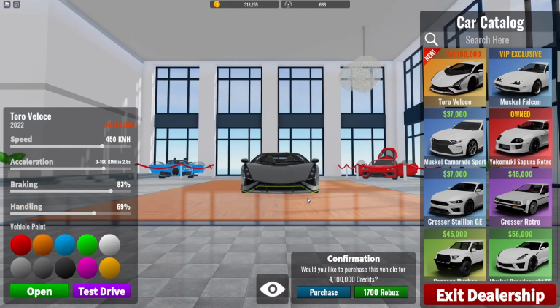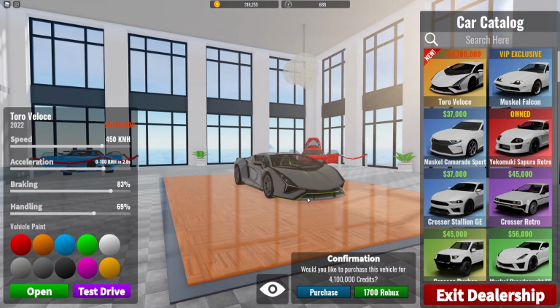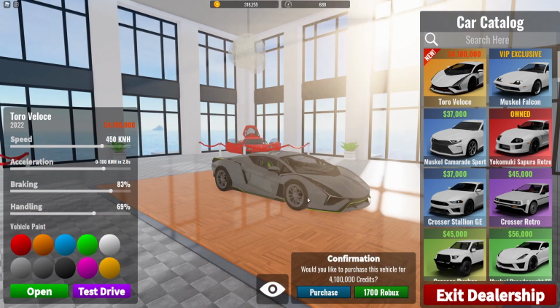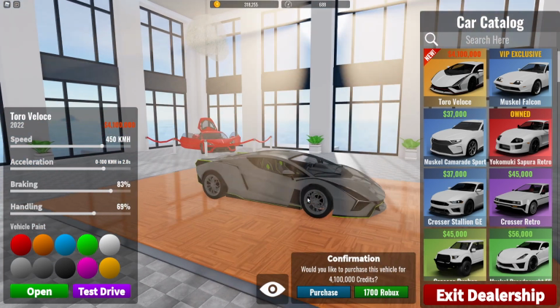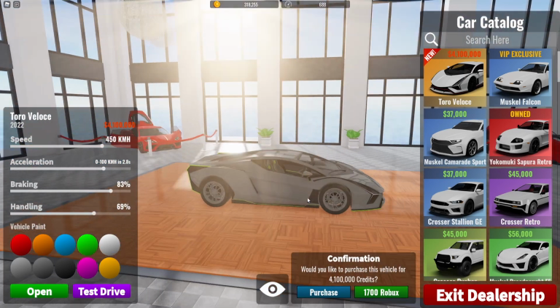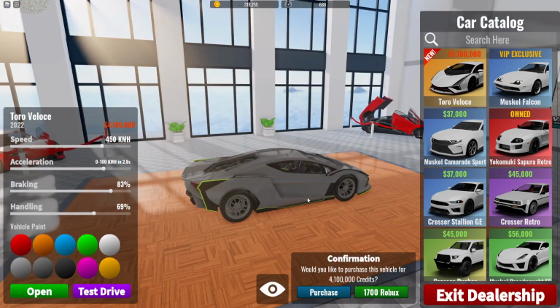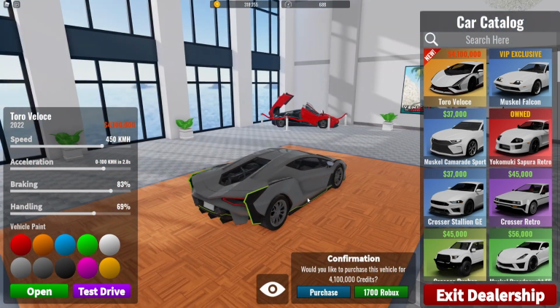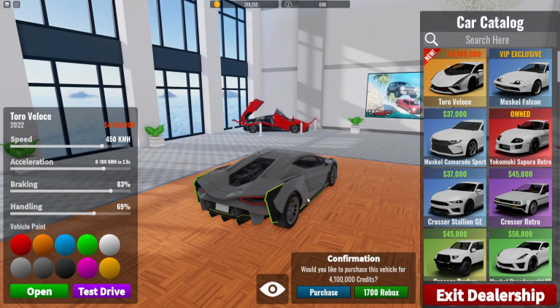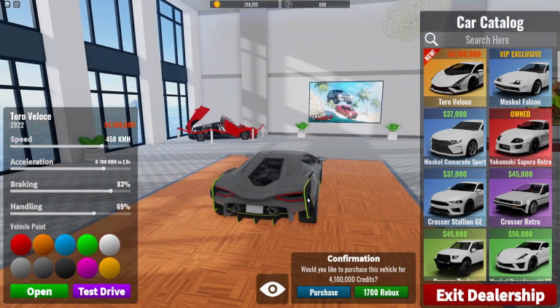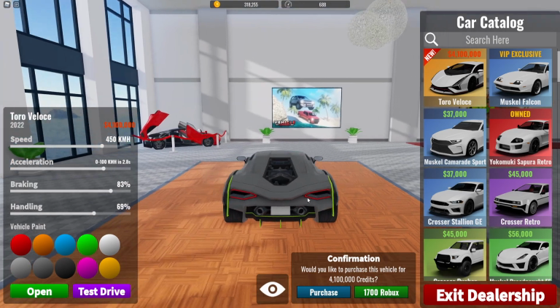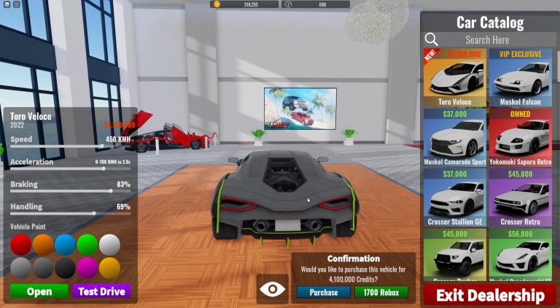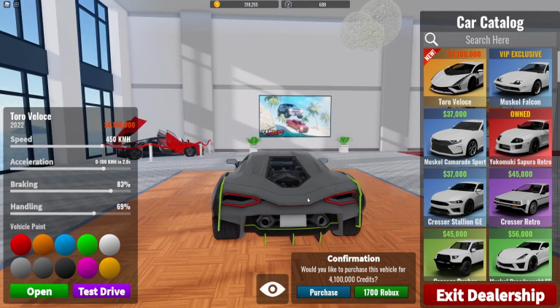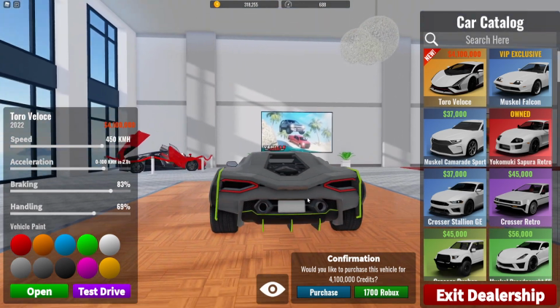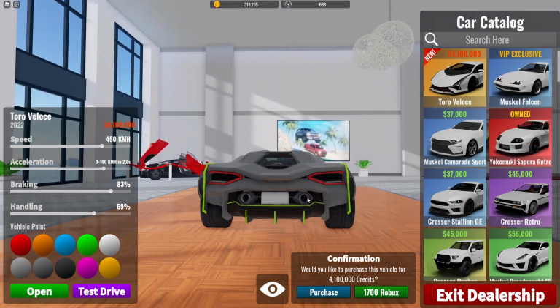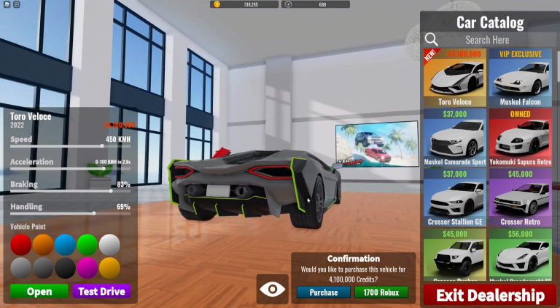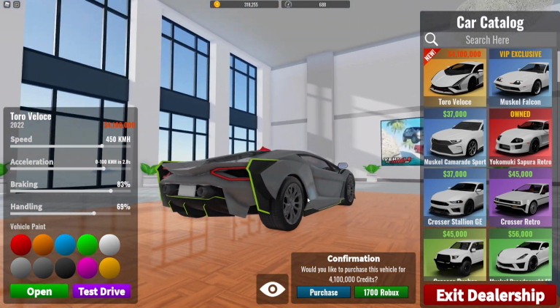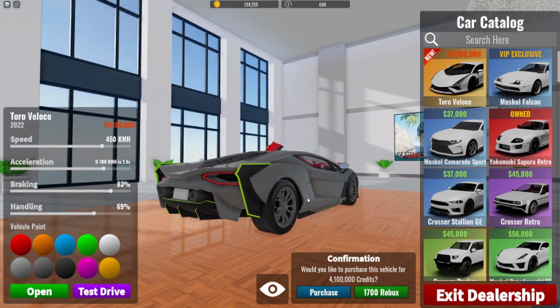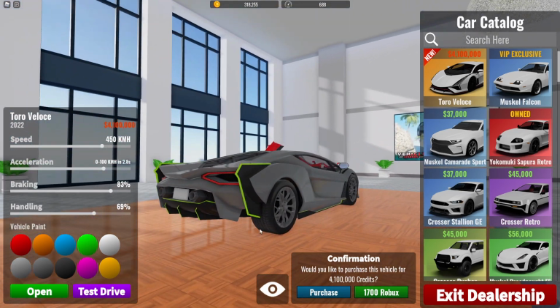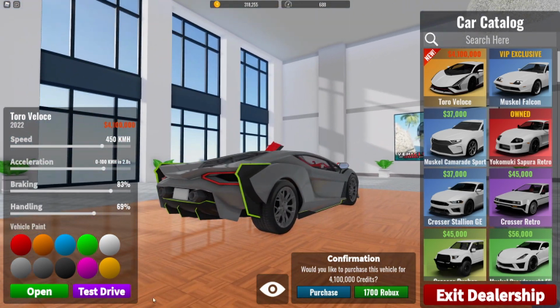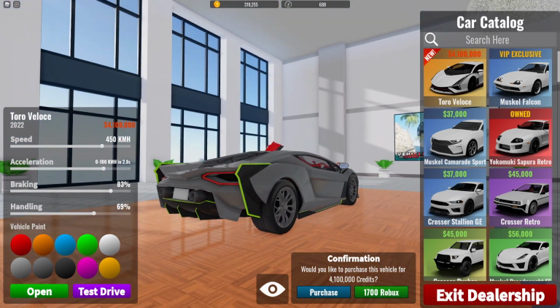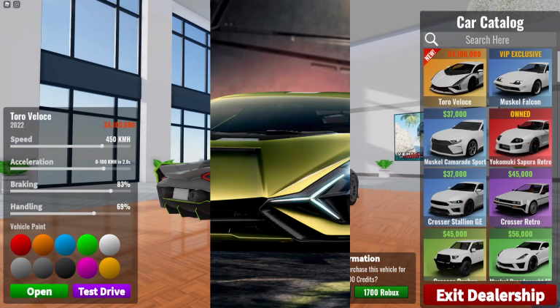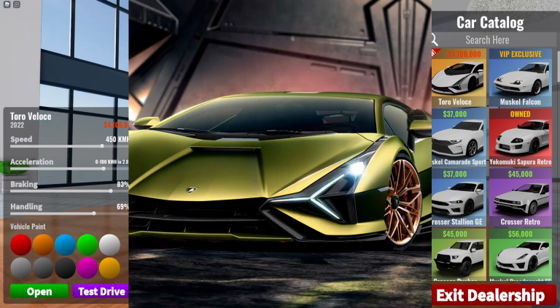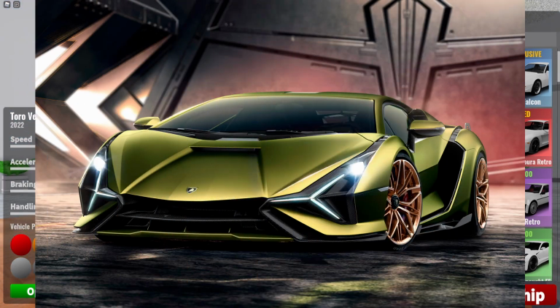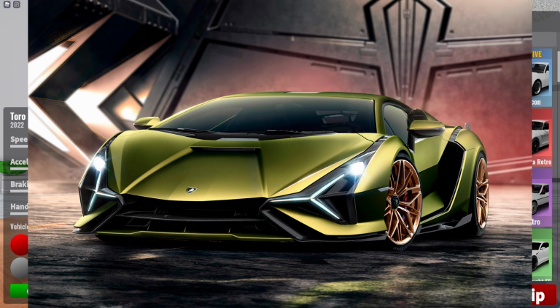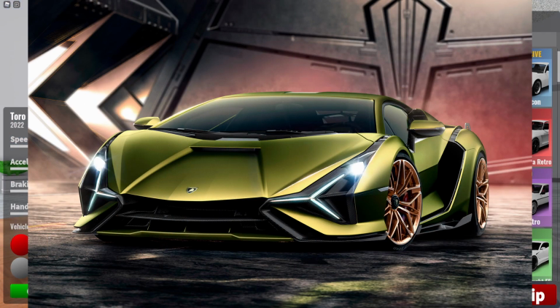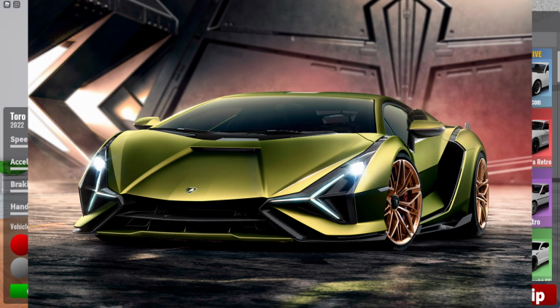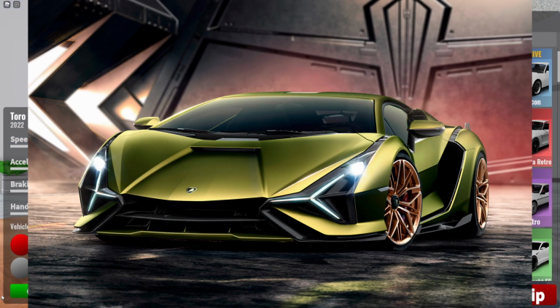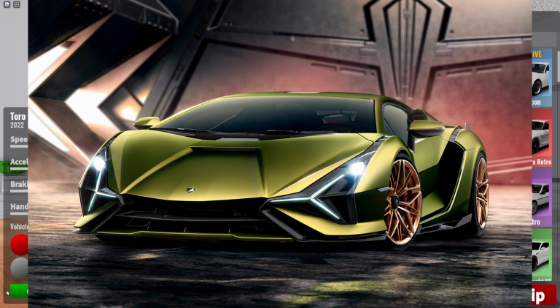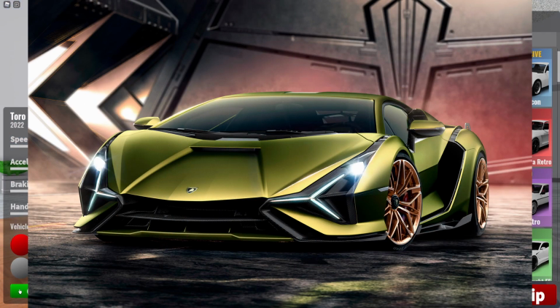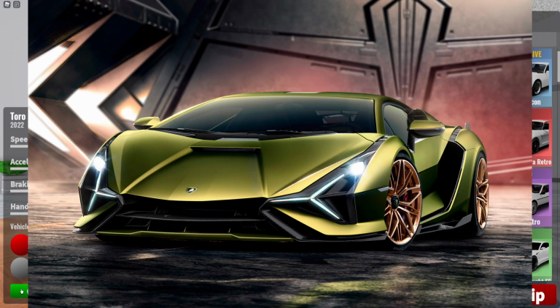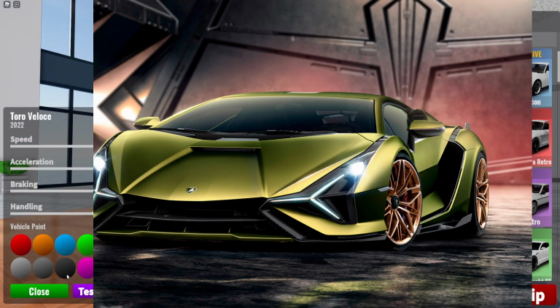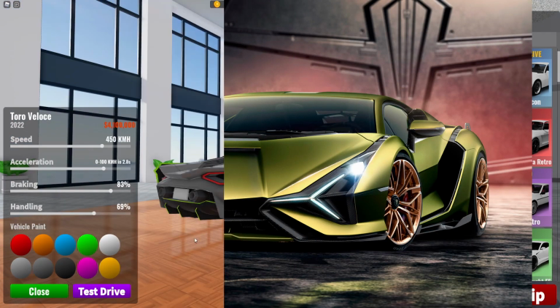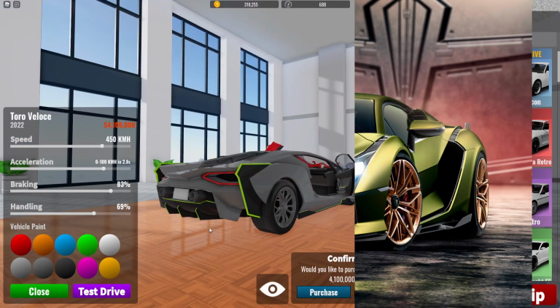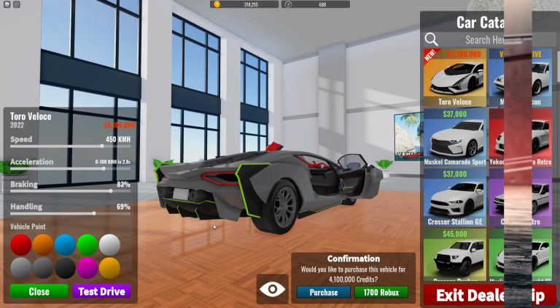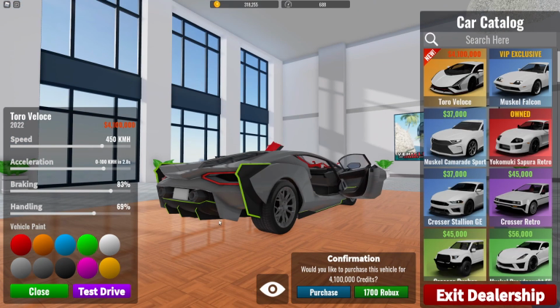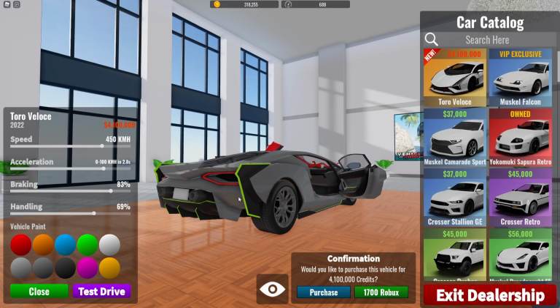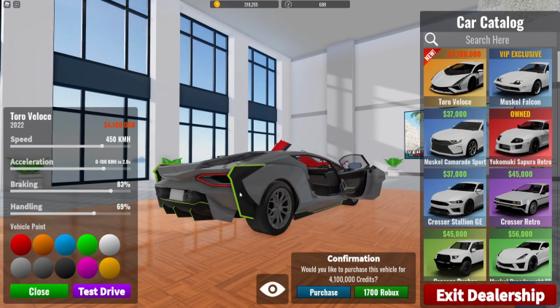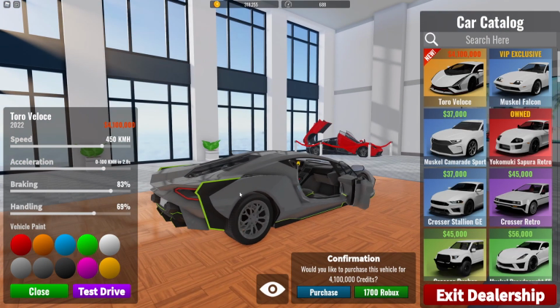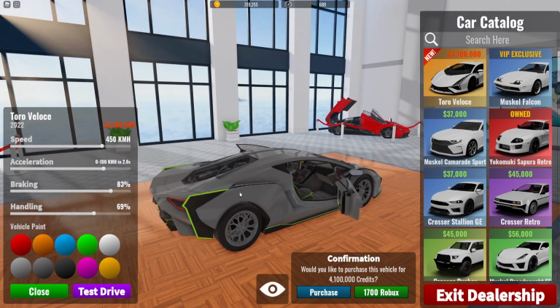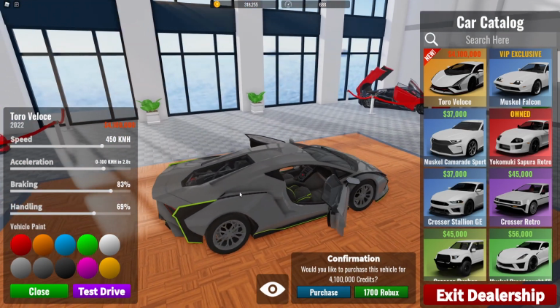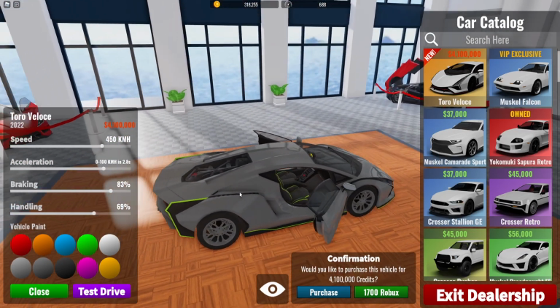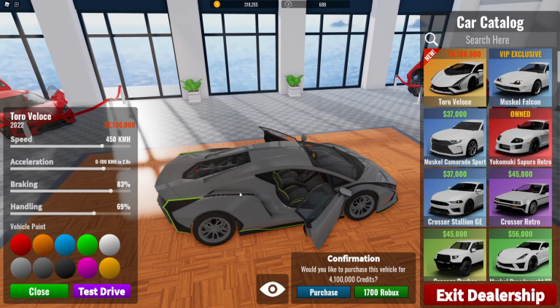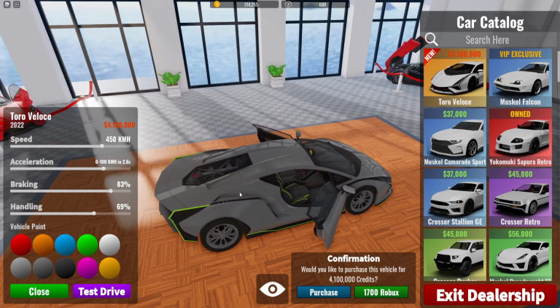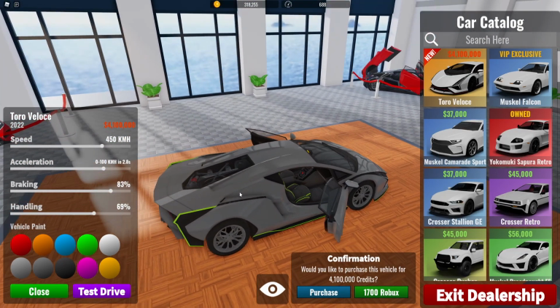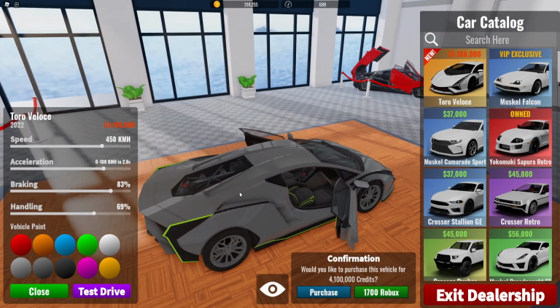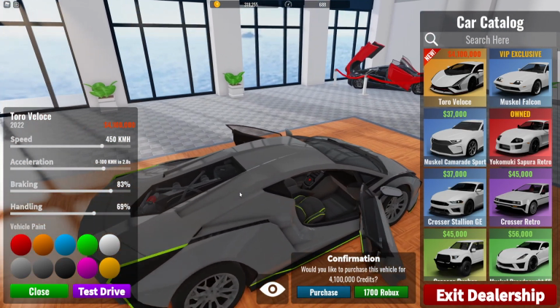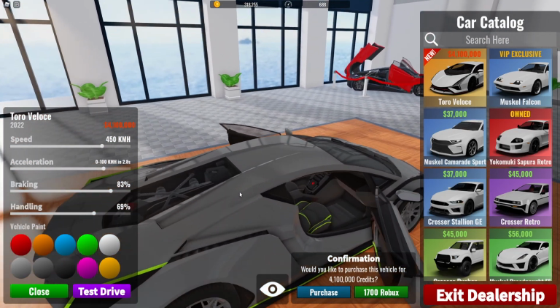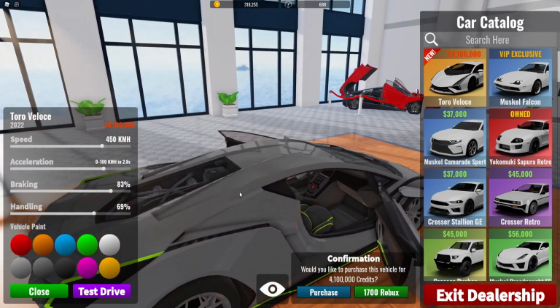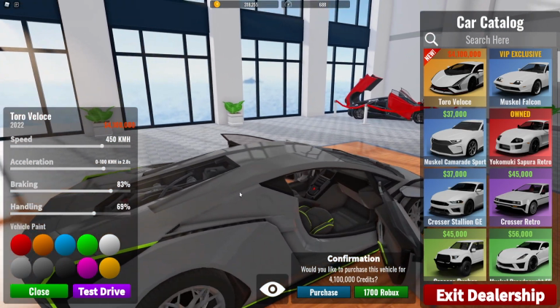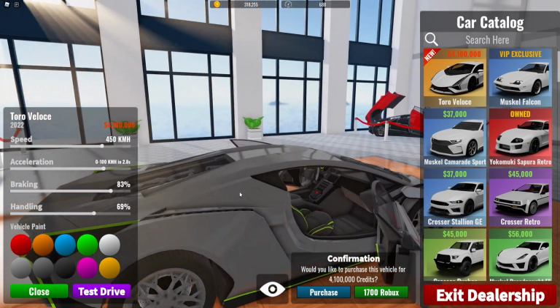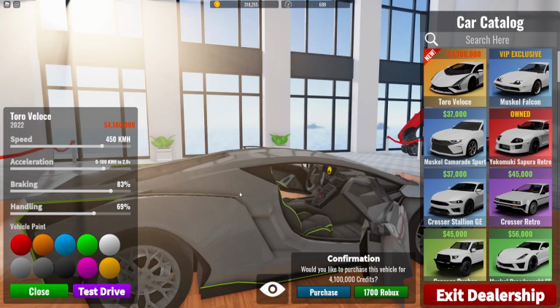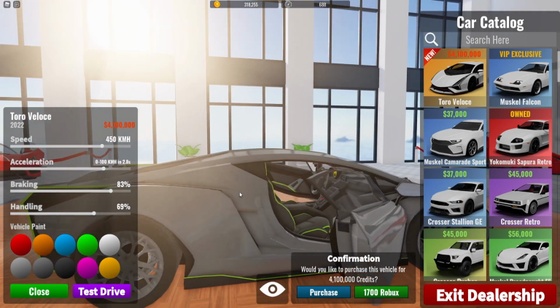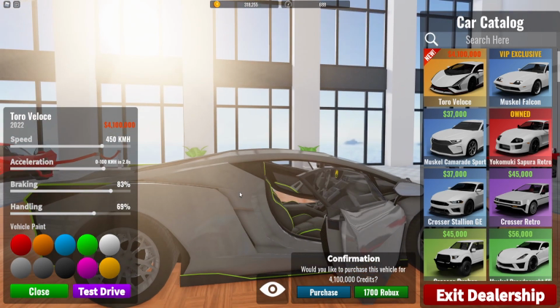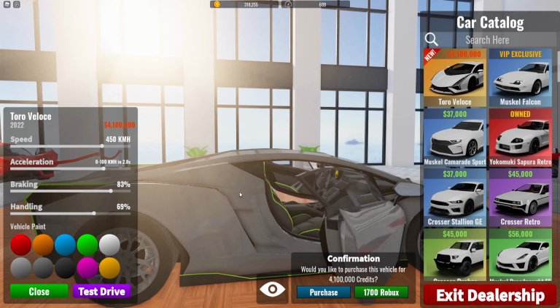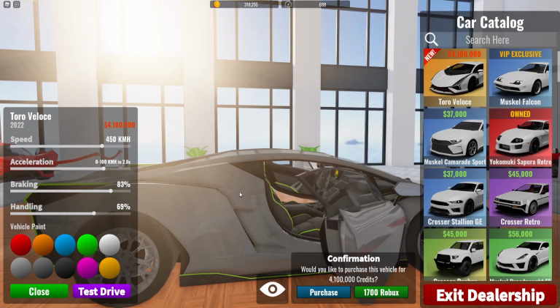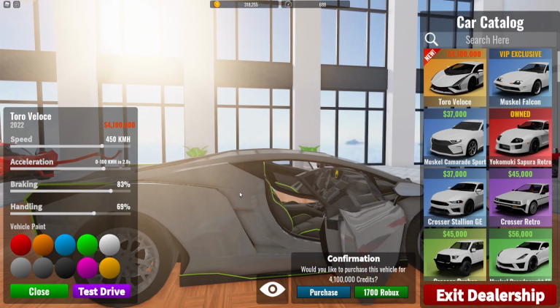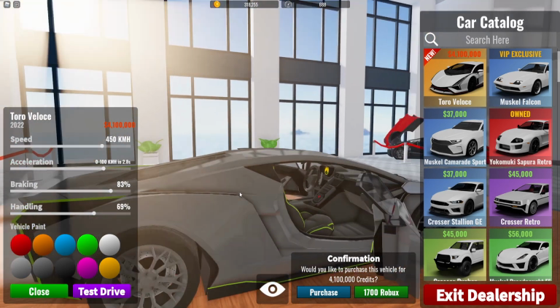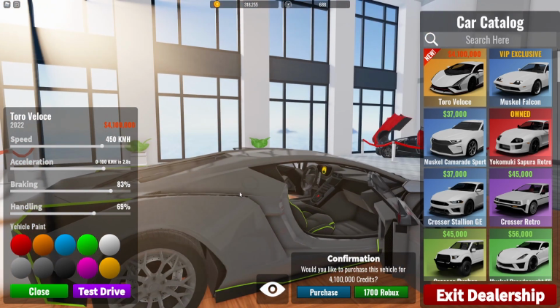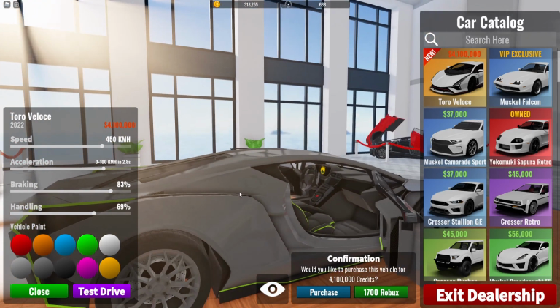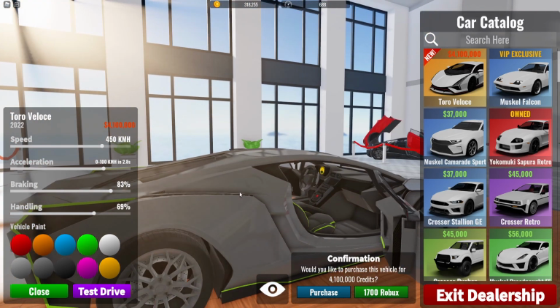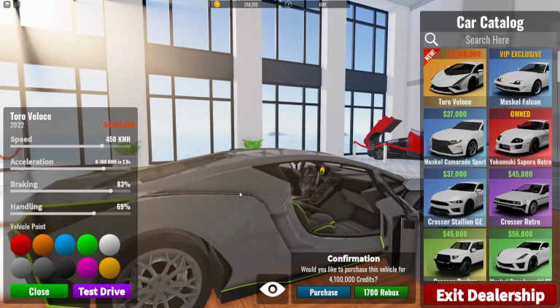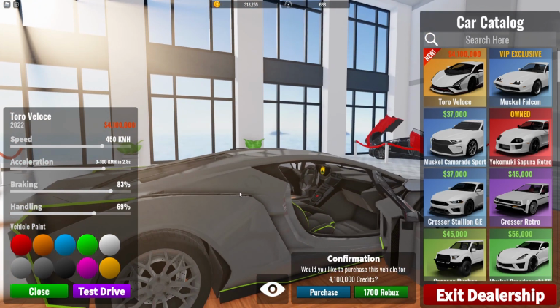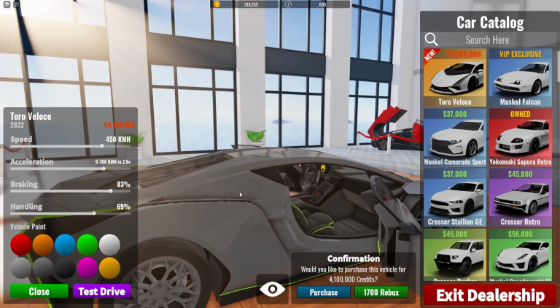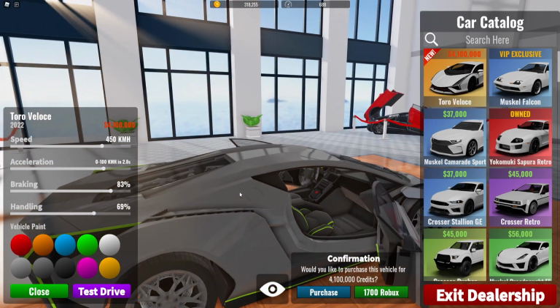This is the Lamborghini Sian. So we can open the doors, the hood doesn't seem to open.